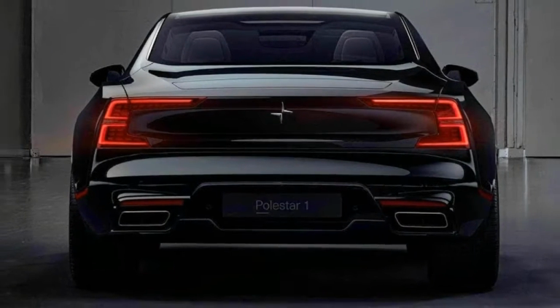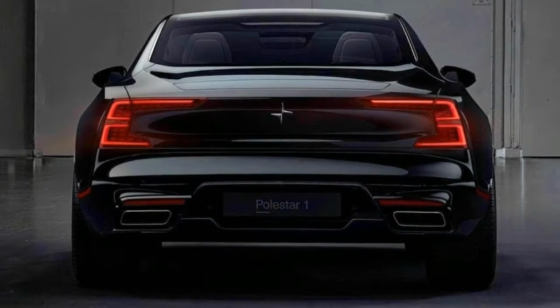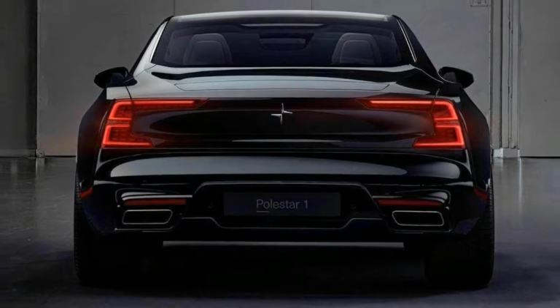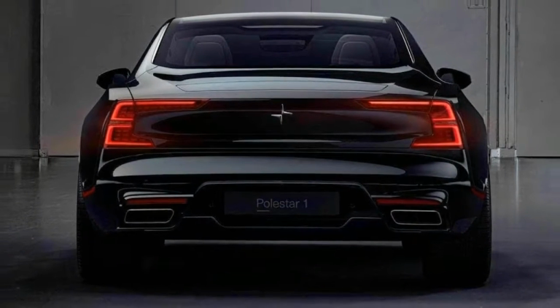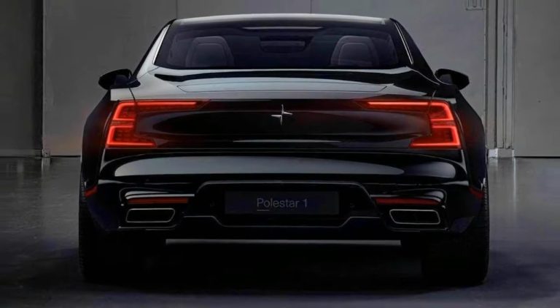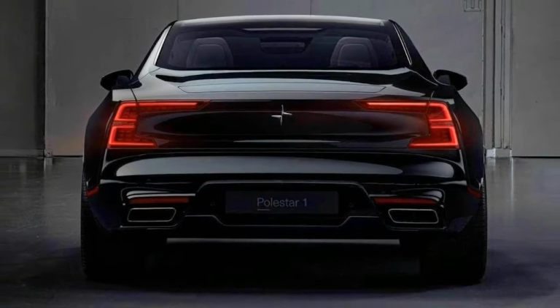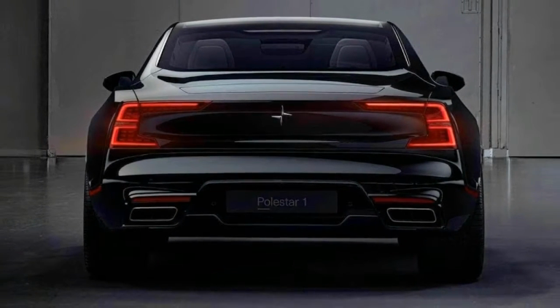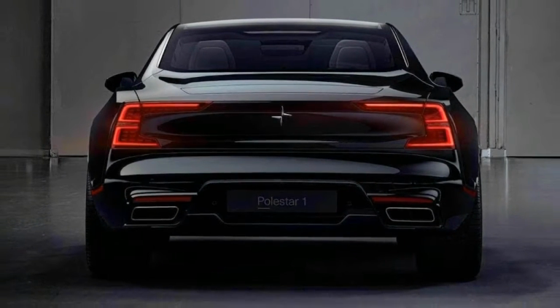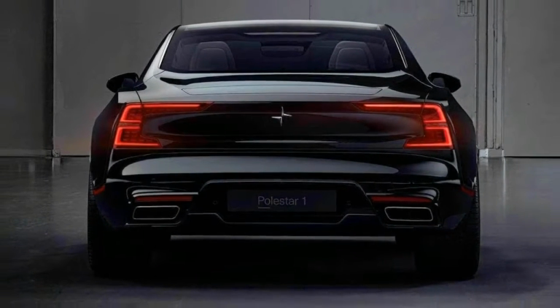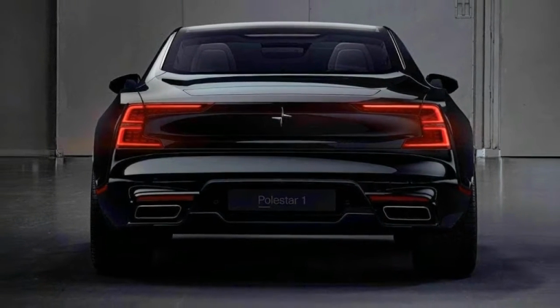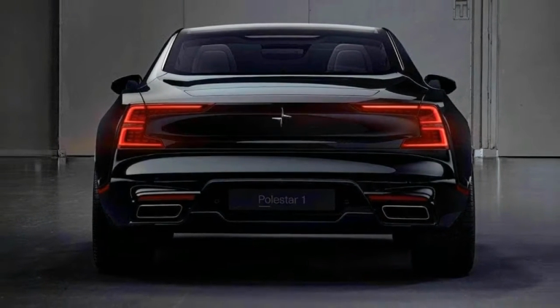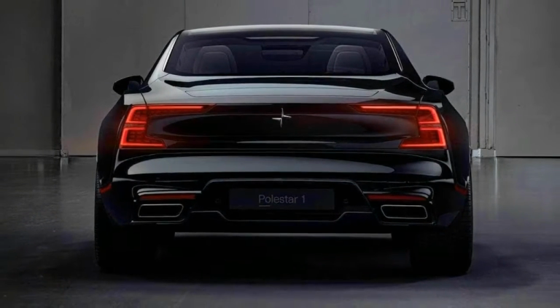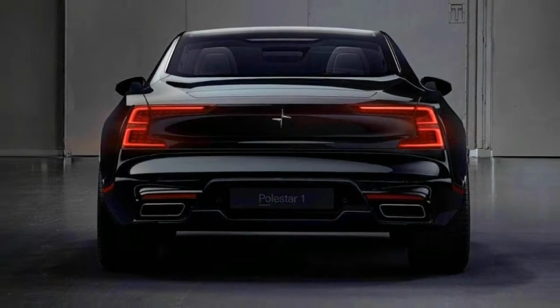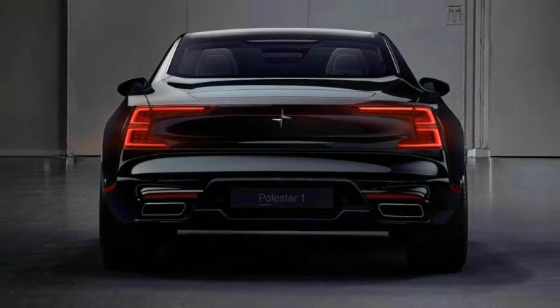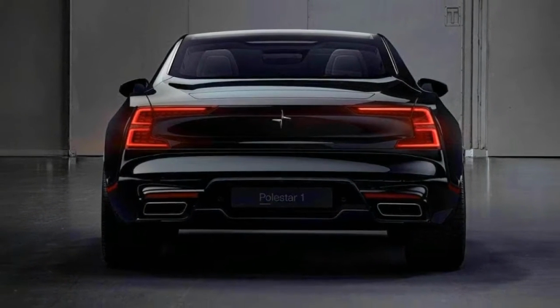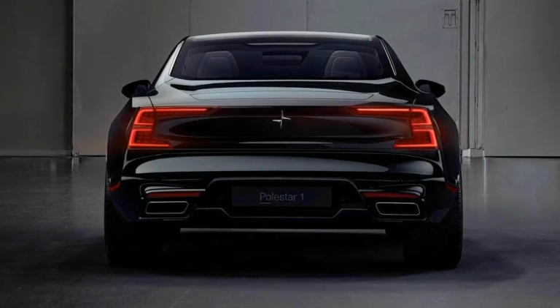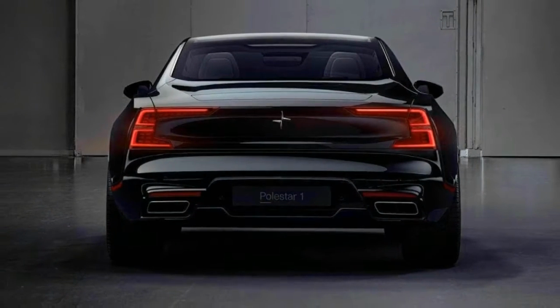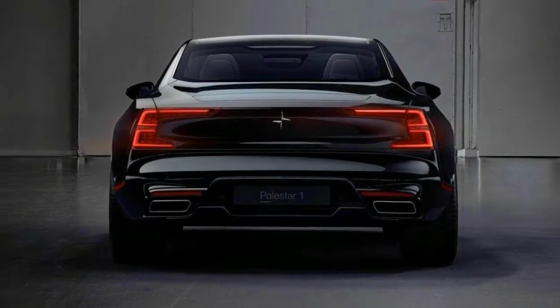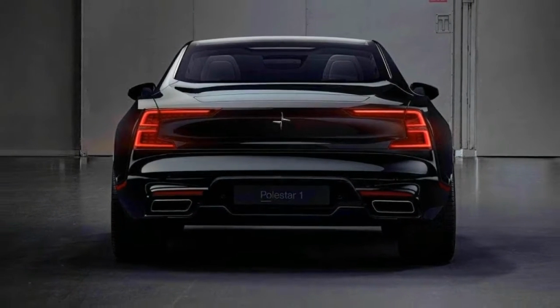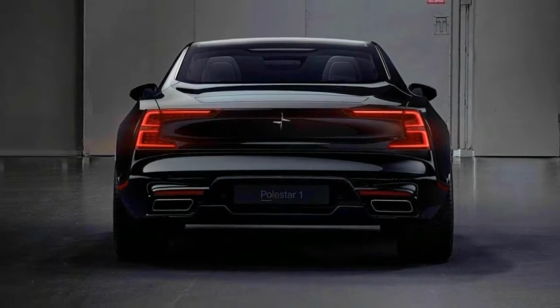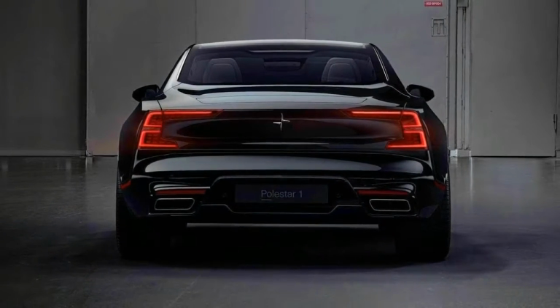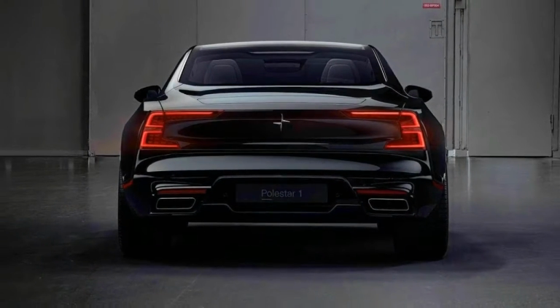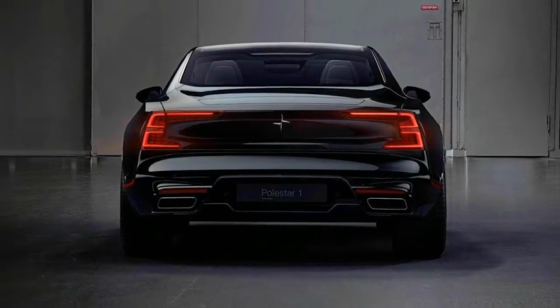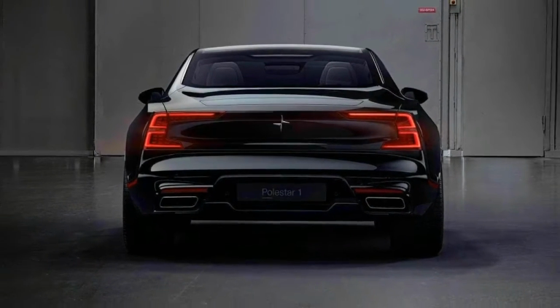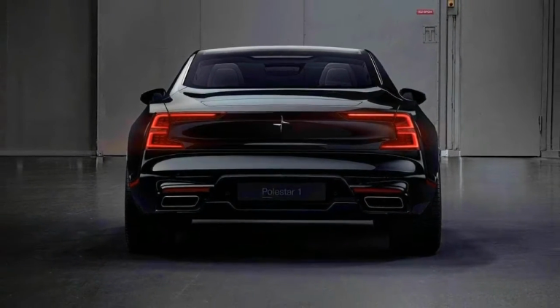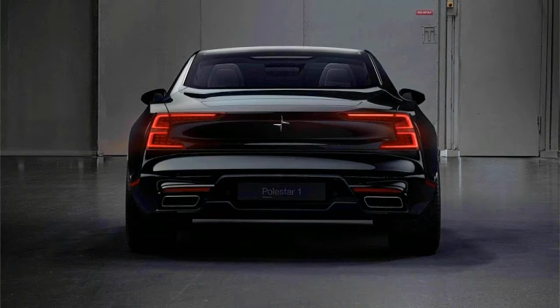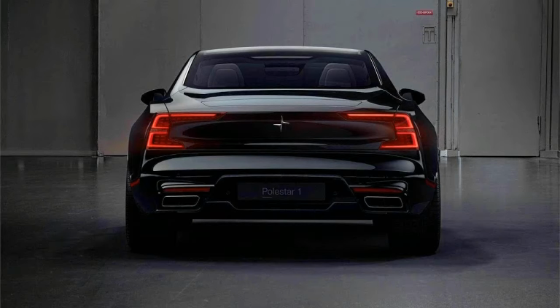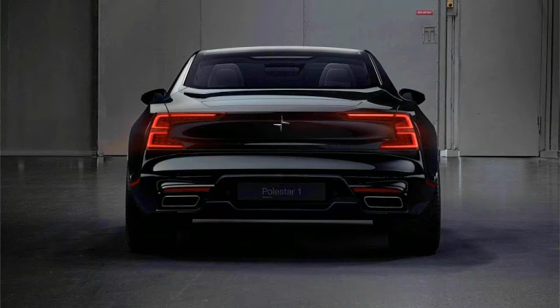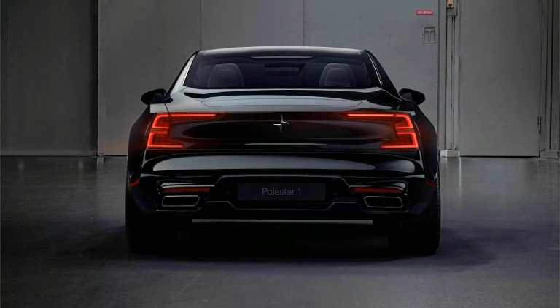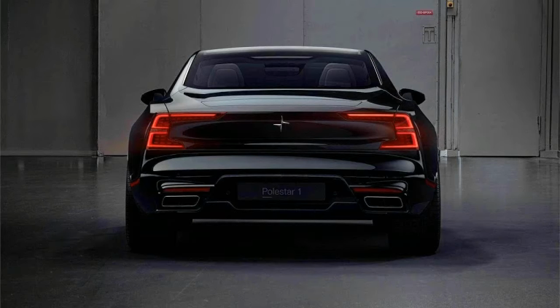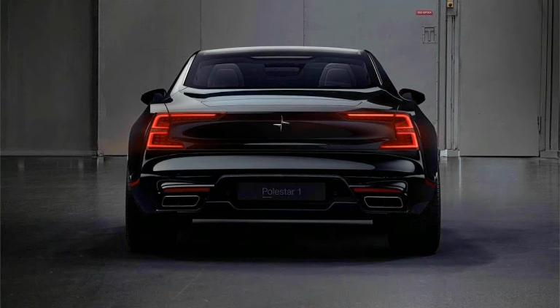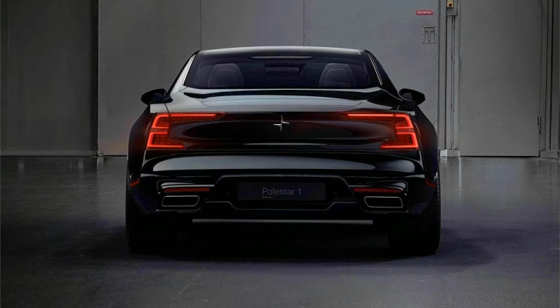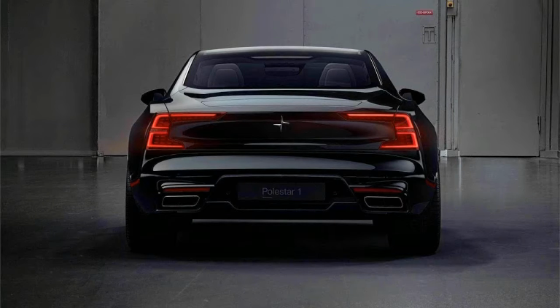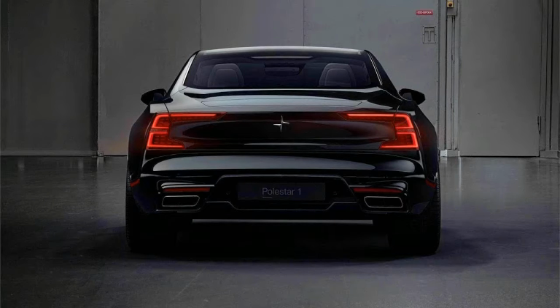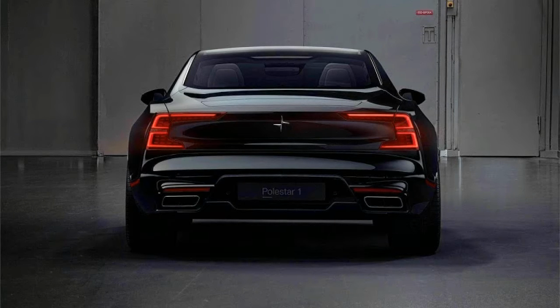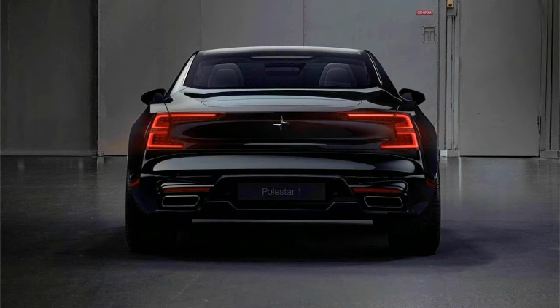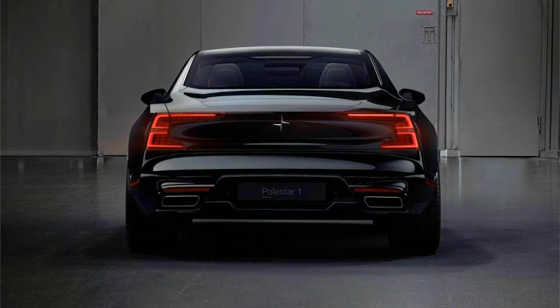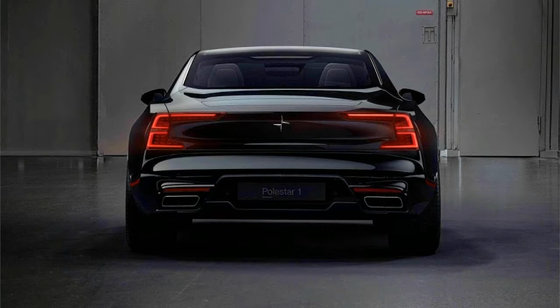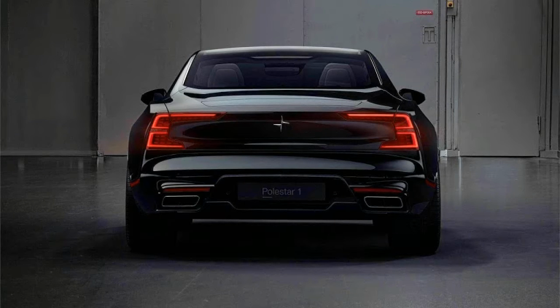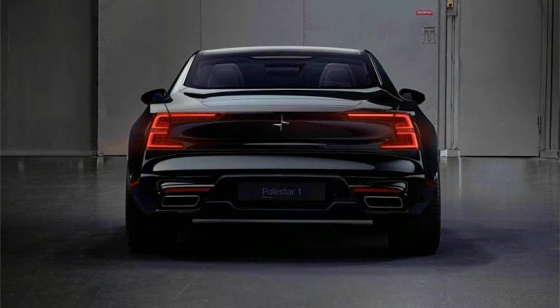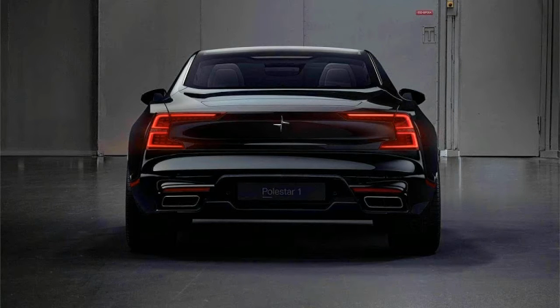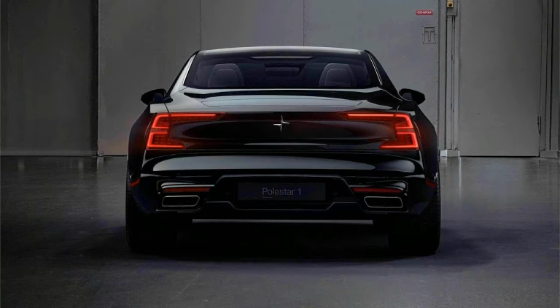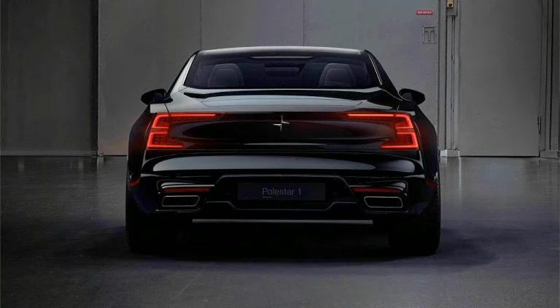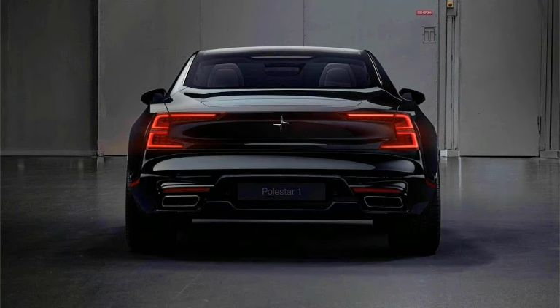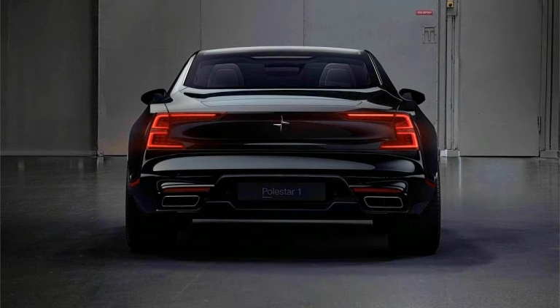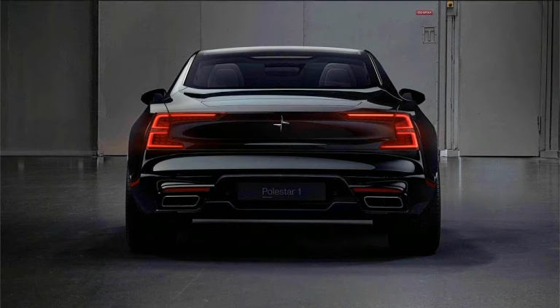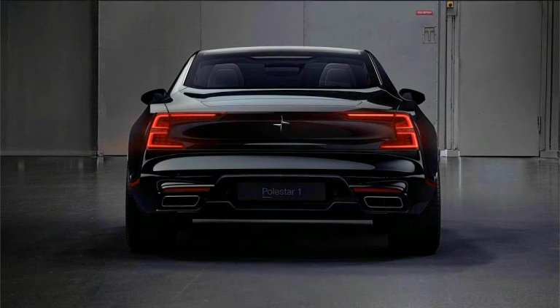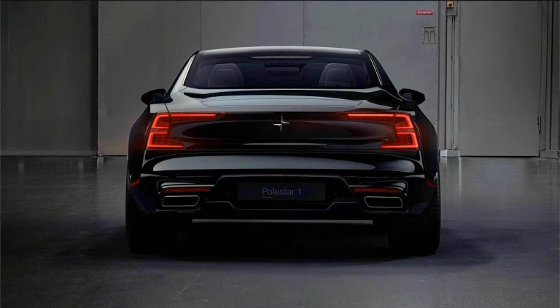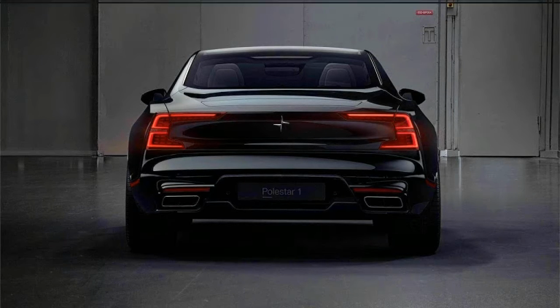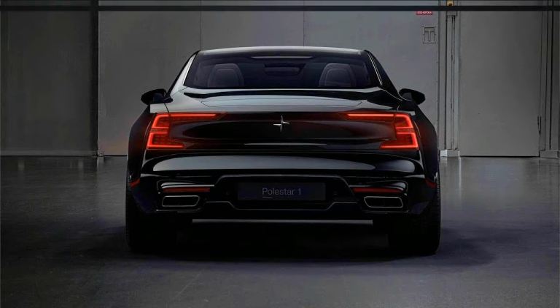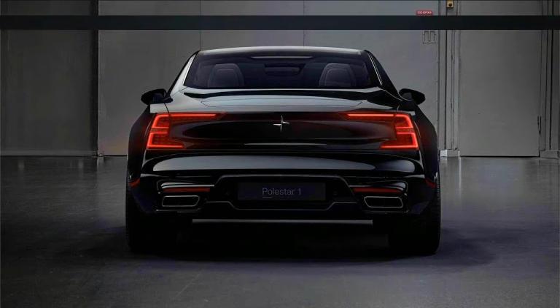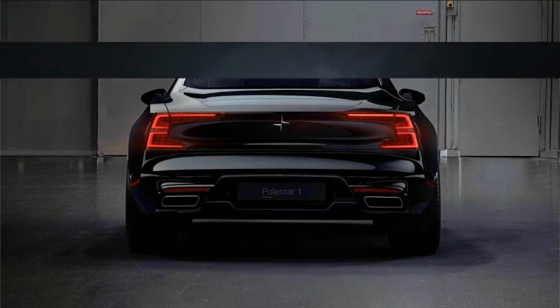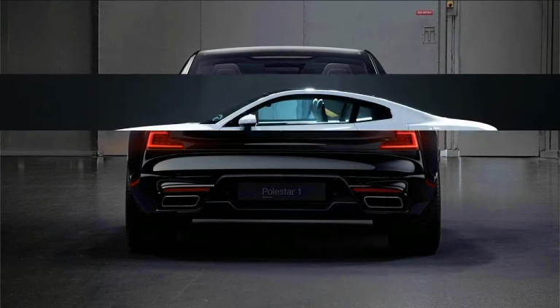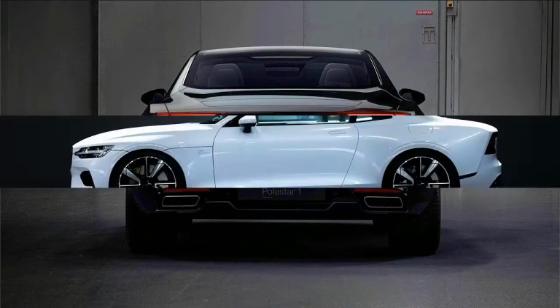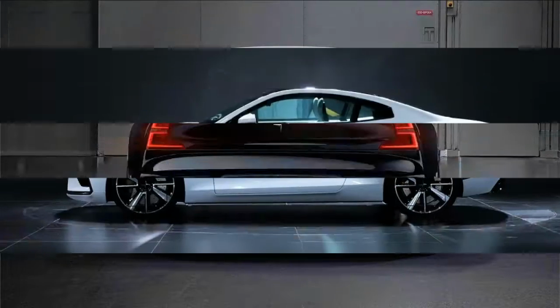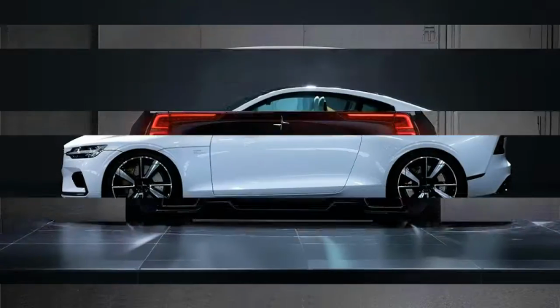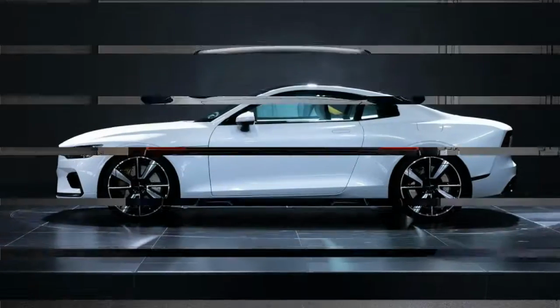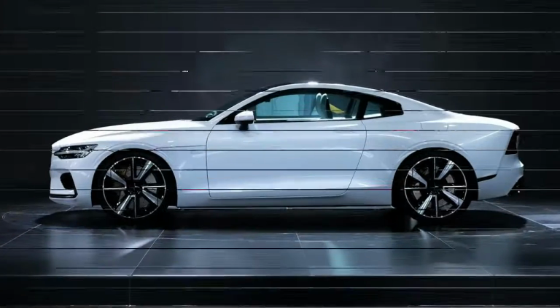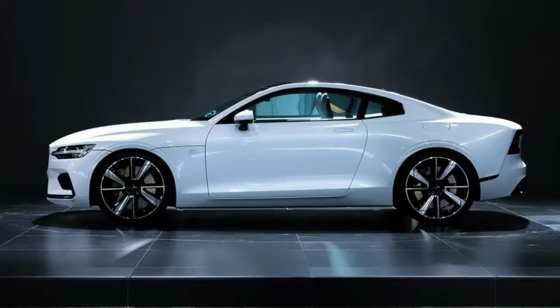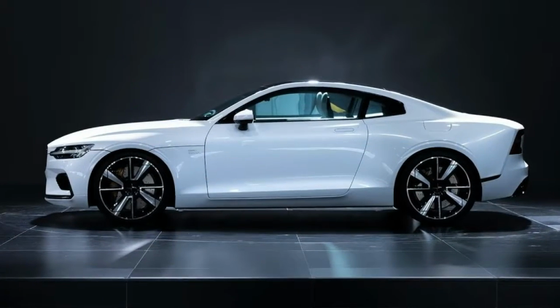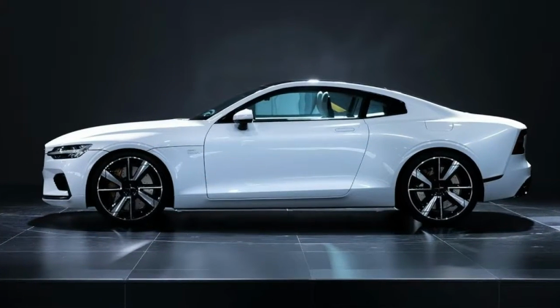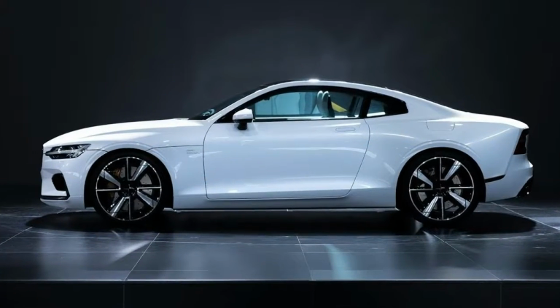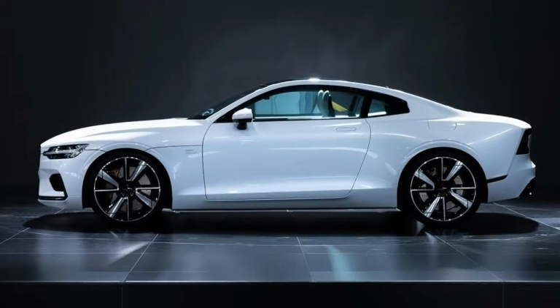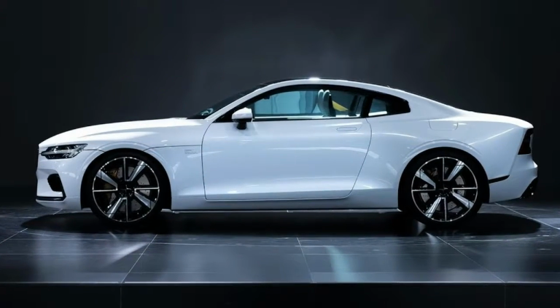Polestar hasn't quoted benchmark figures yet, but expect a 0-60 mph time near 4 seconds.